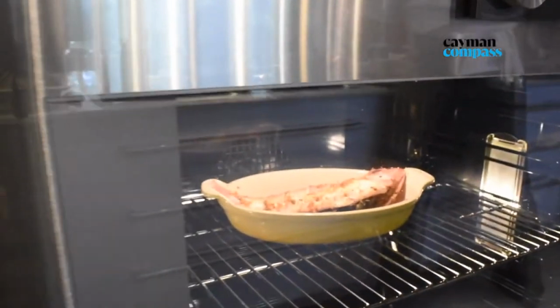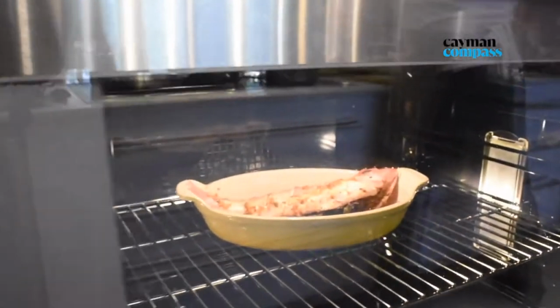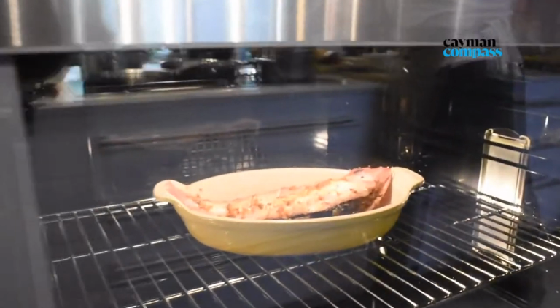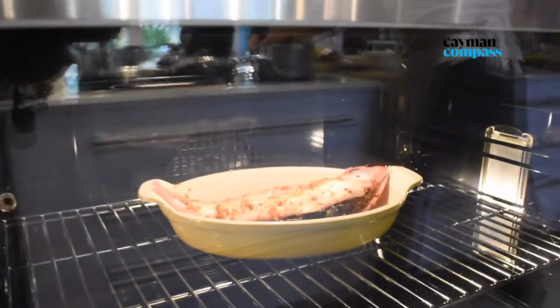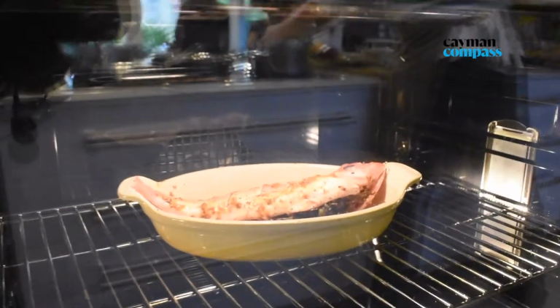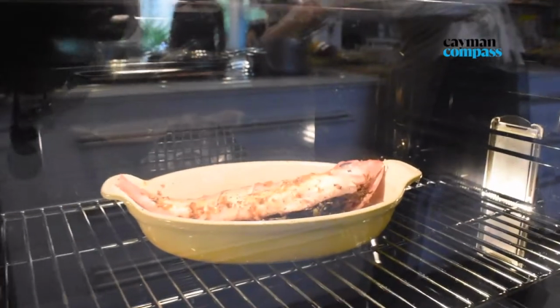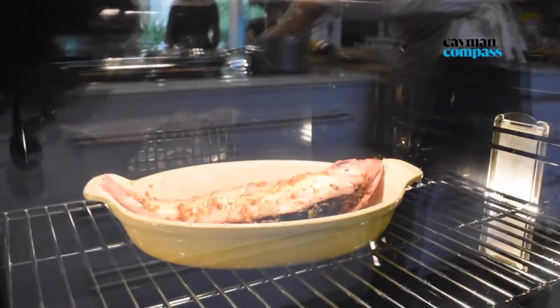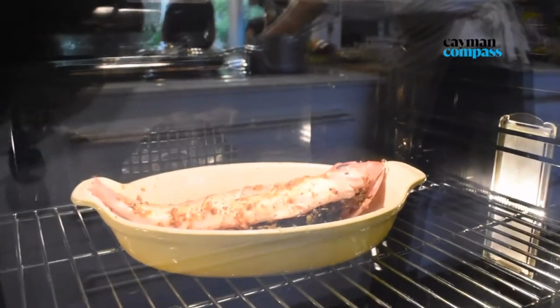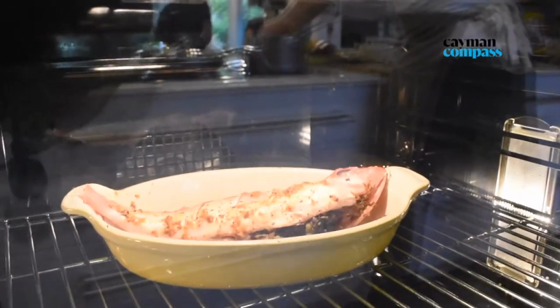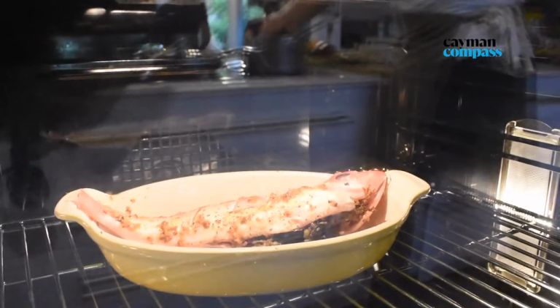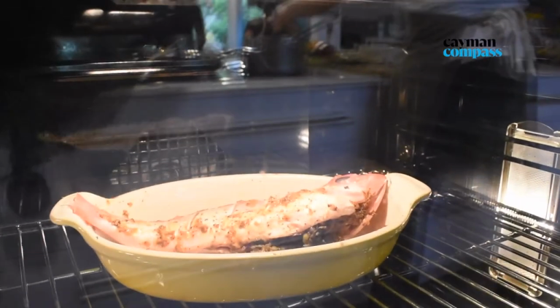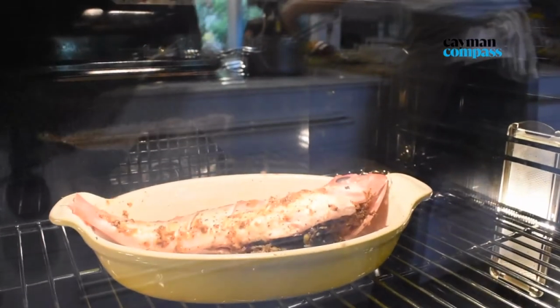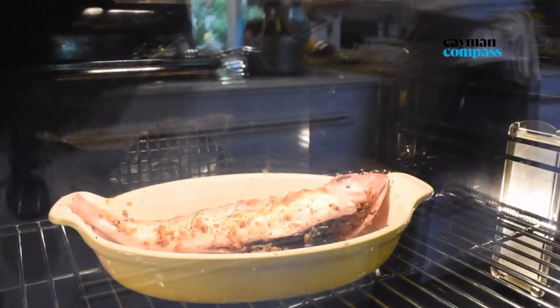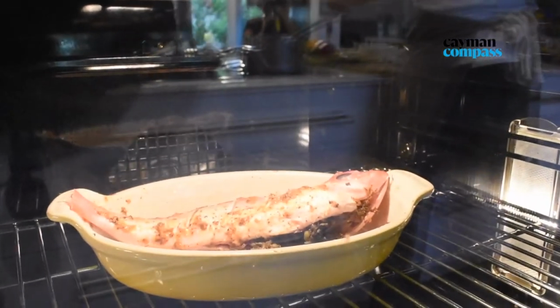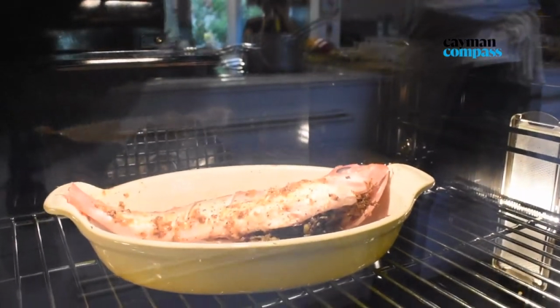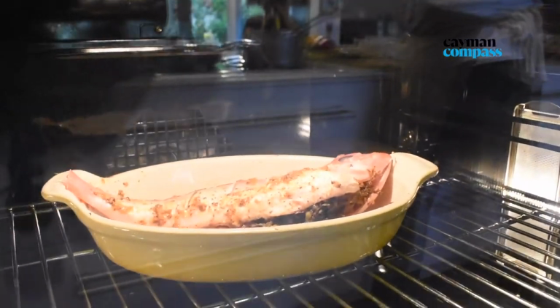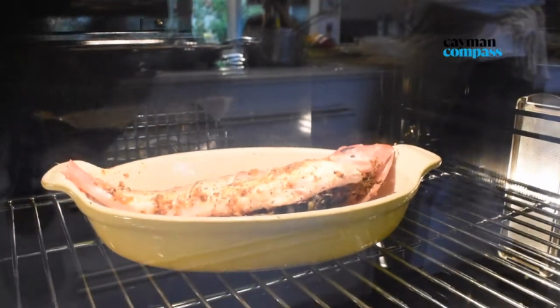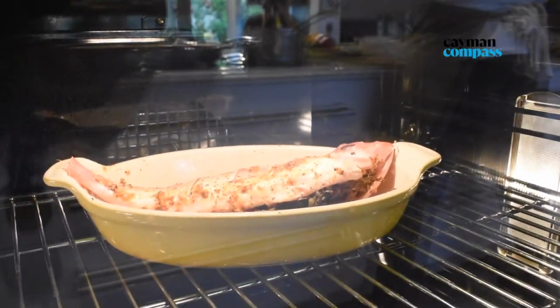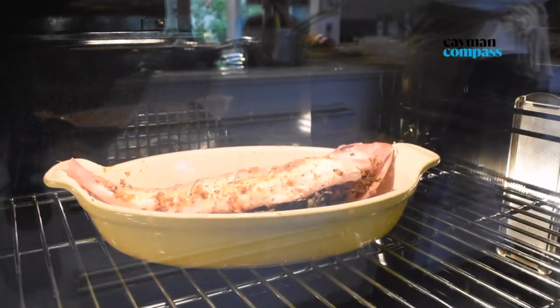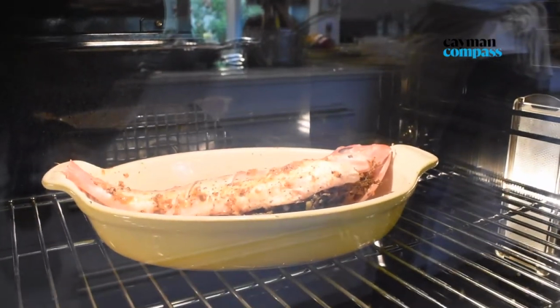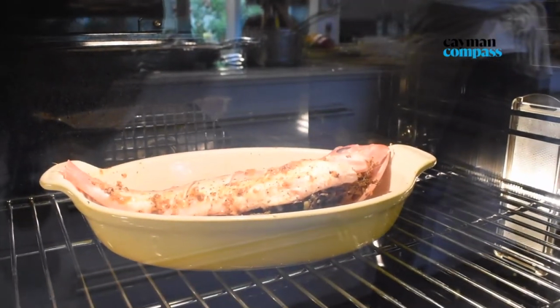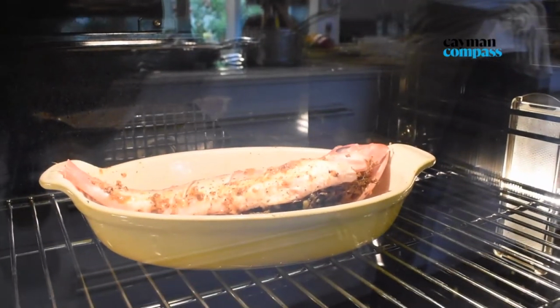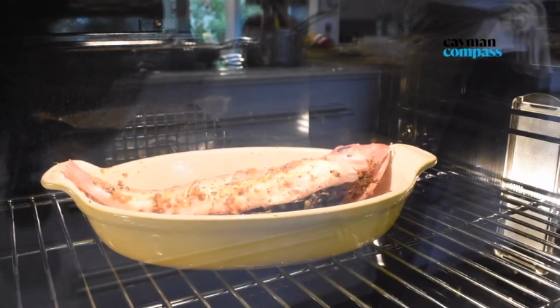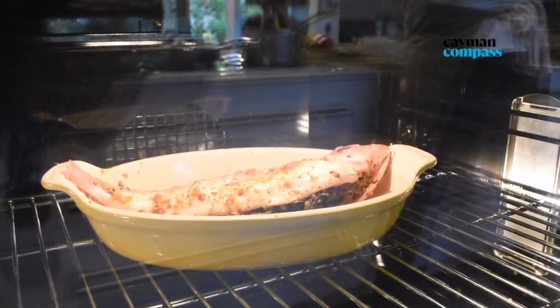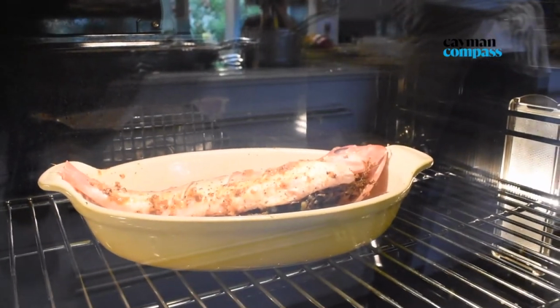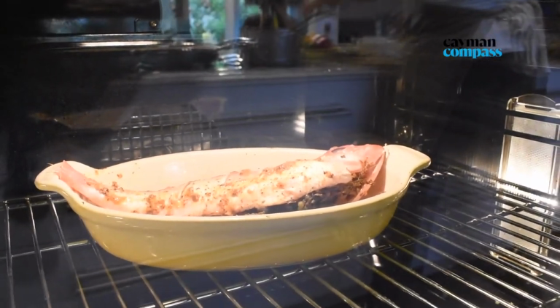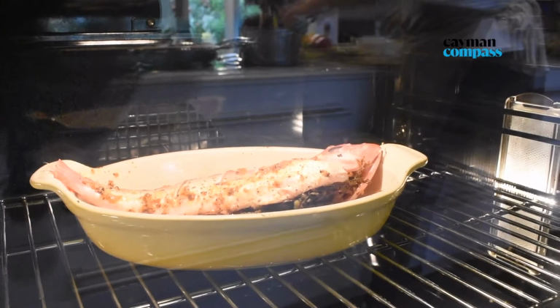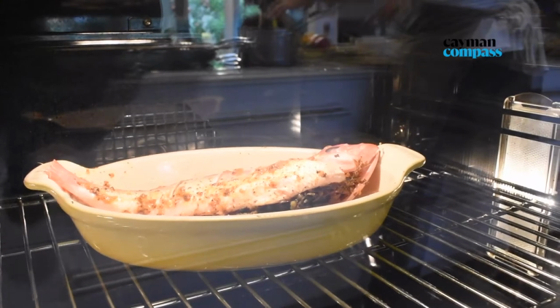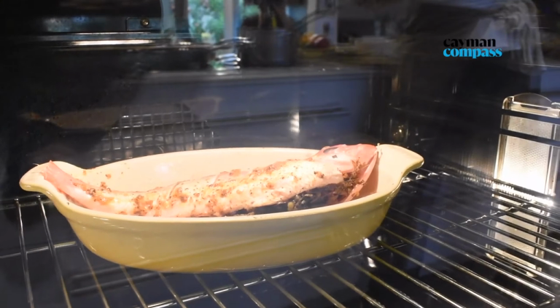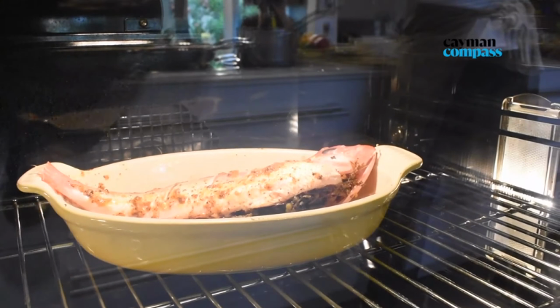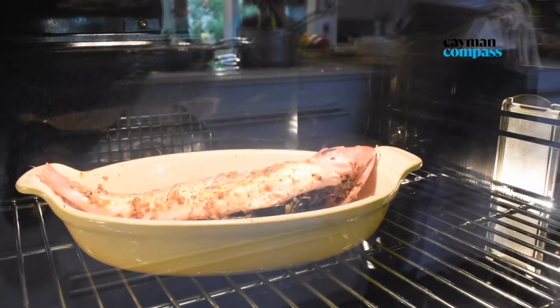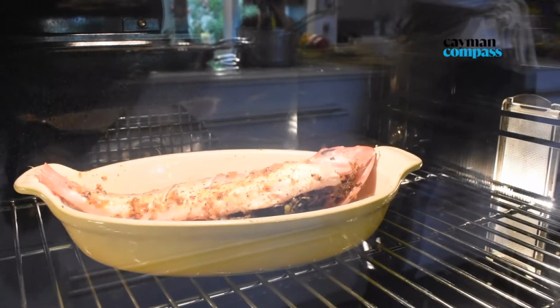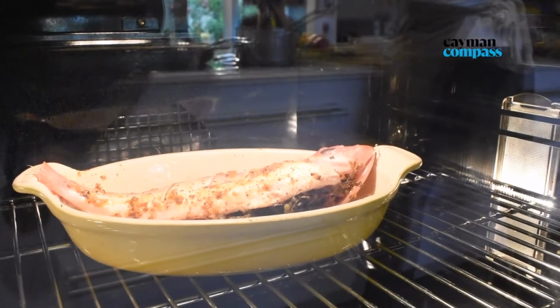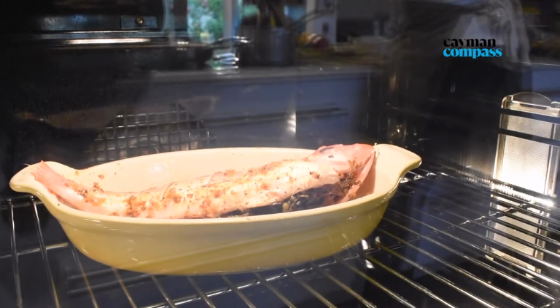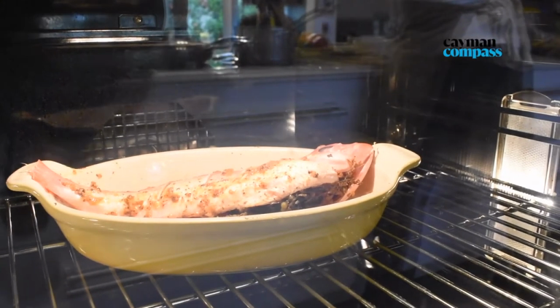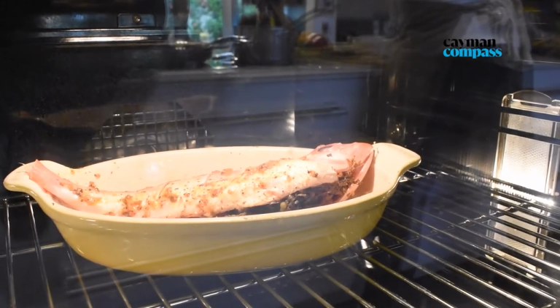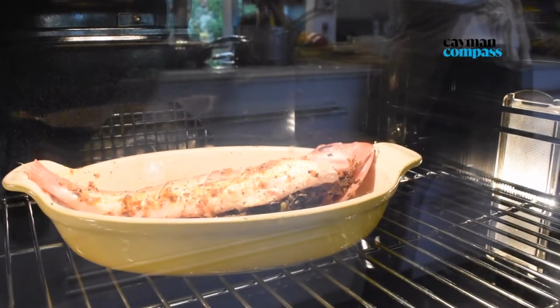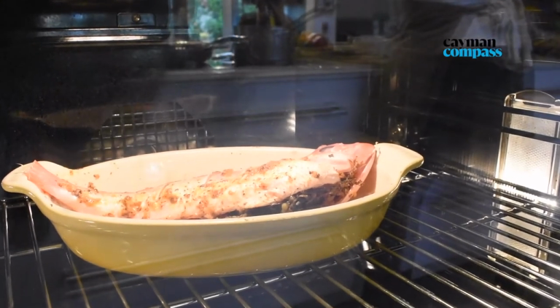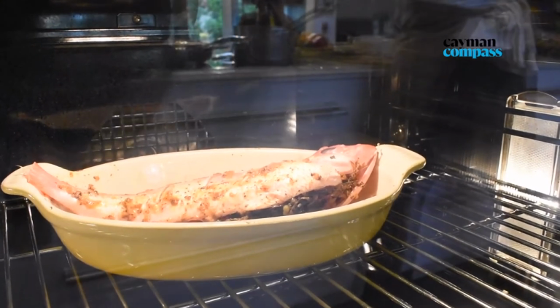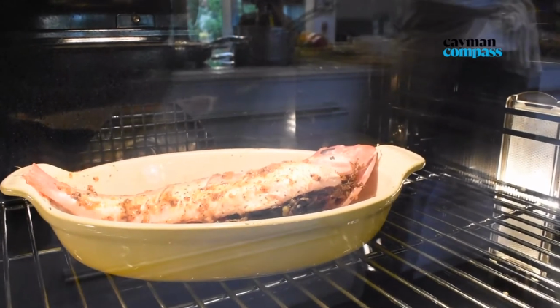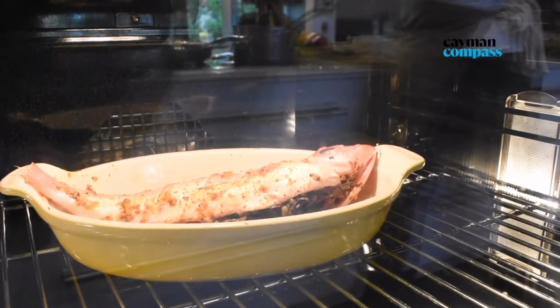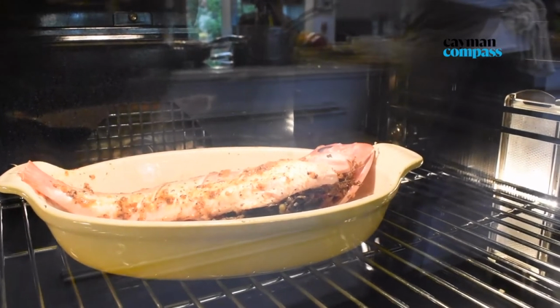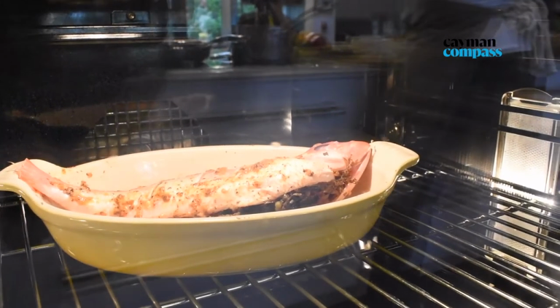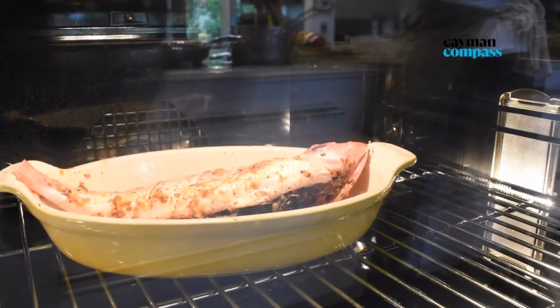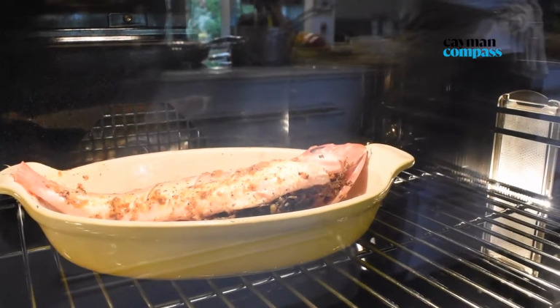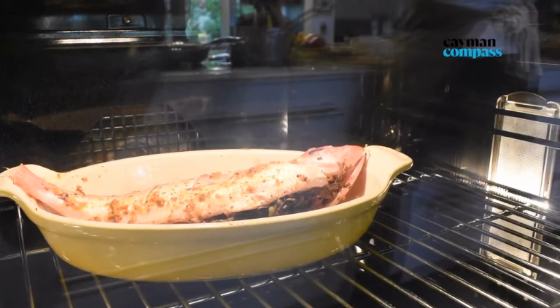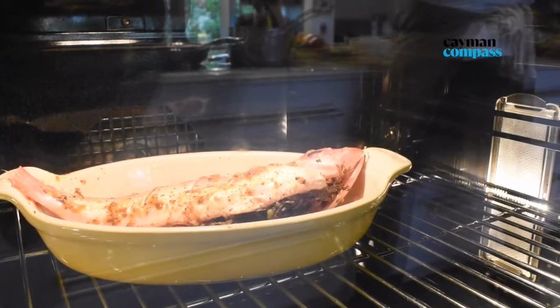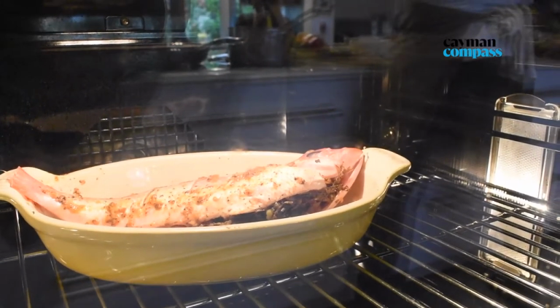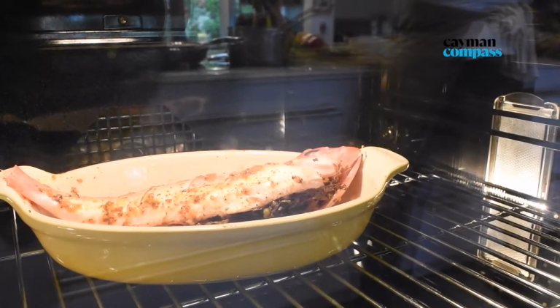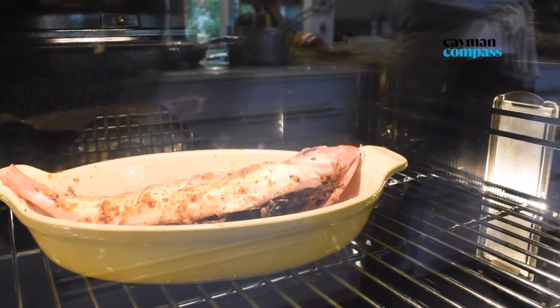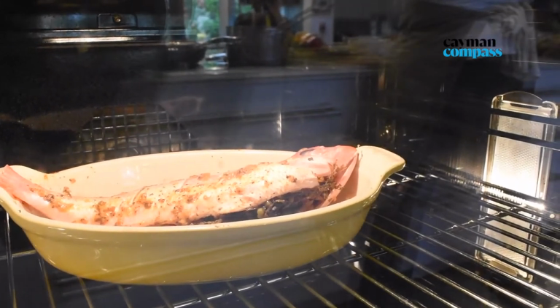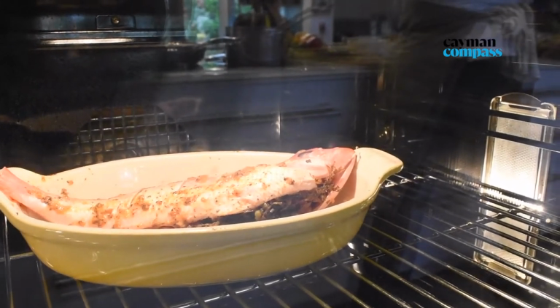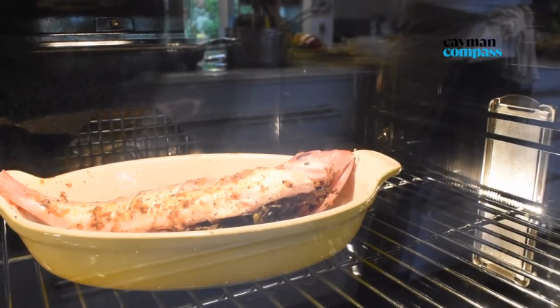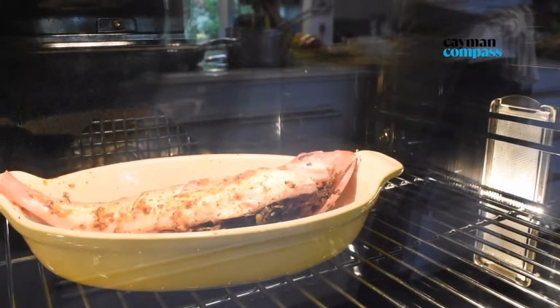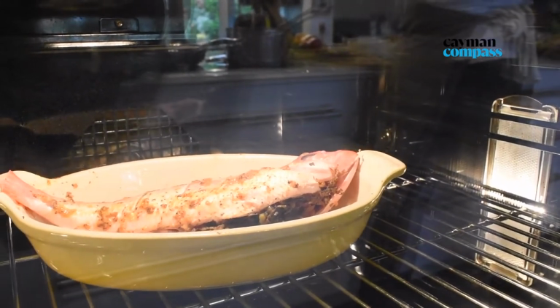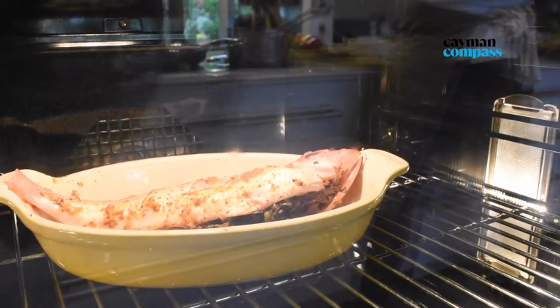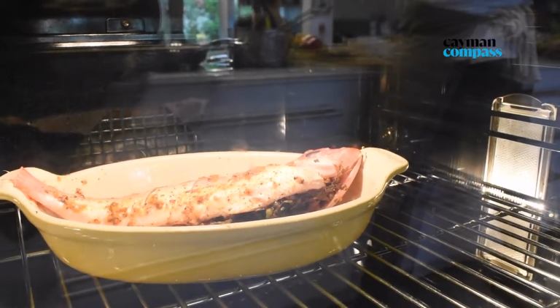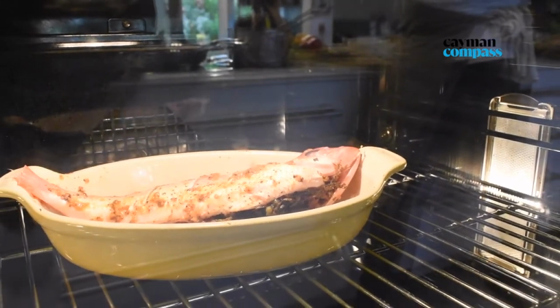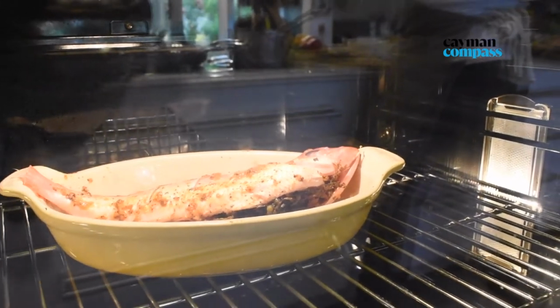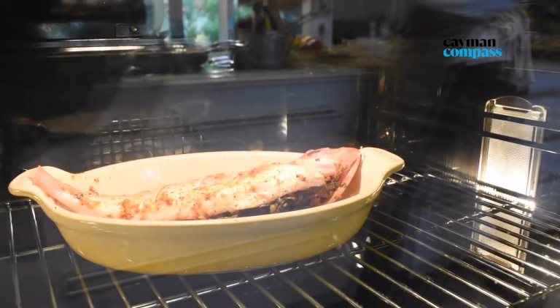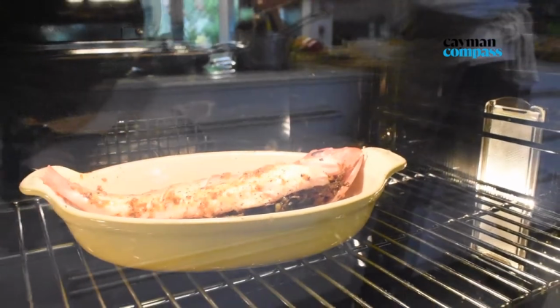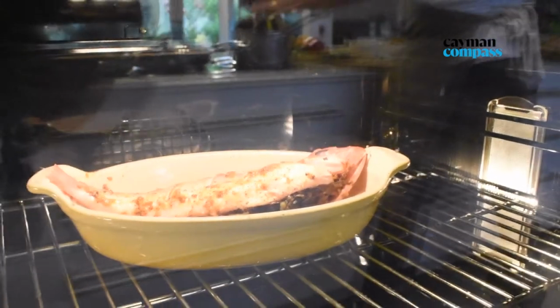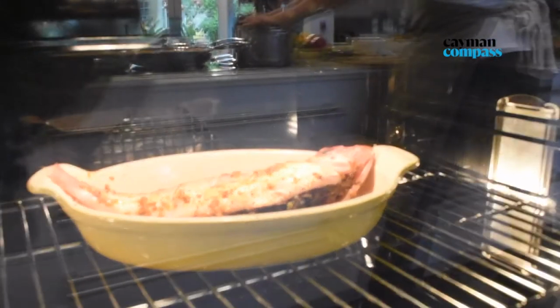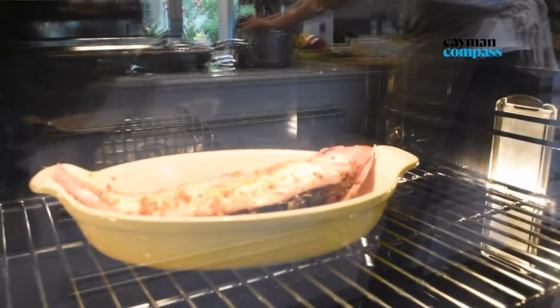We're roasting the fish at 350 degrees in a convection oven. You can go a little bit higher if you don't have convection — 375 is advised.